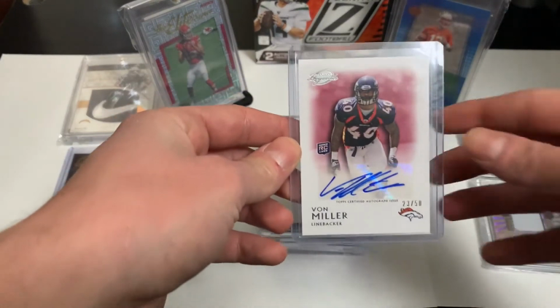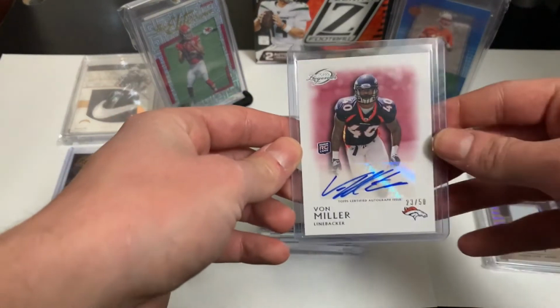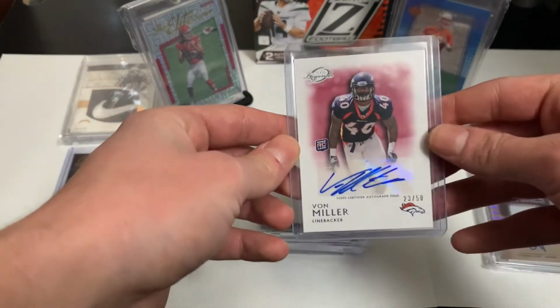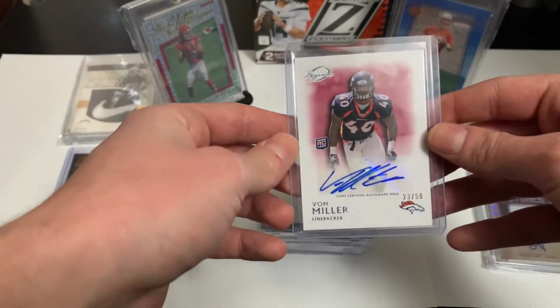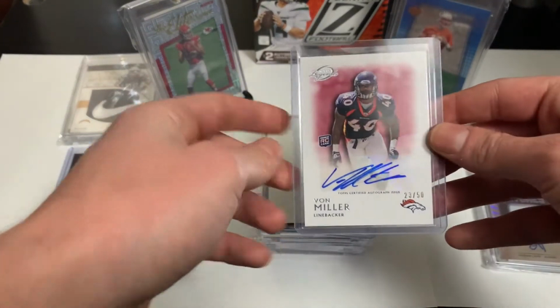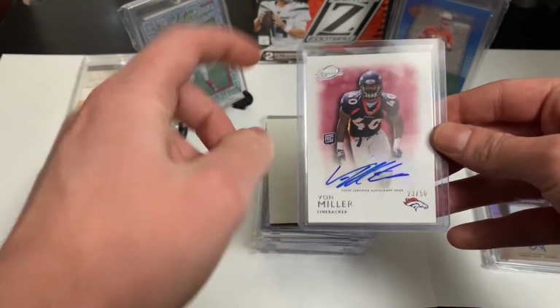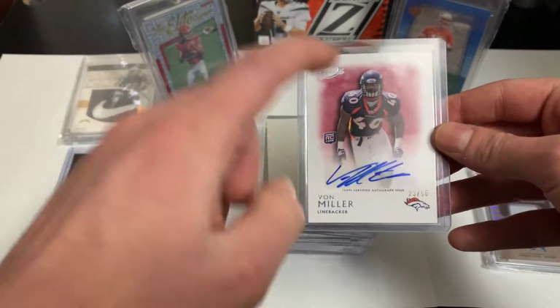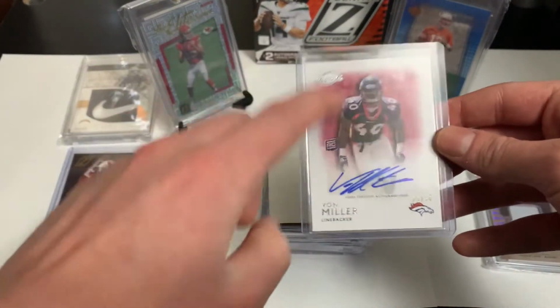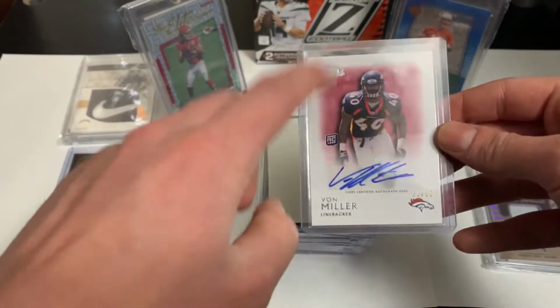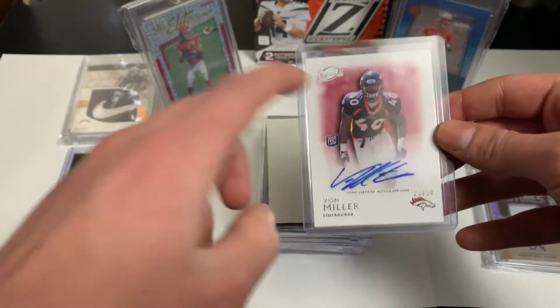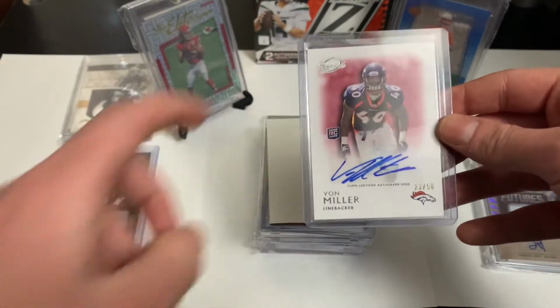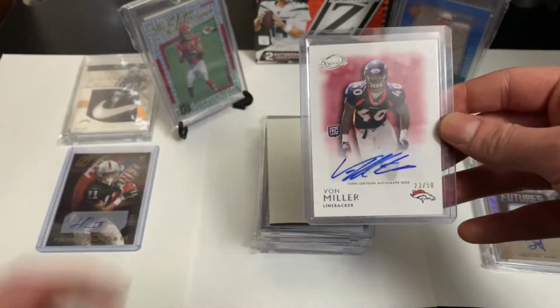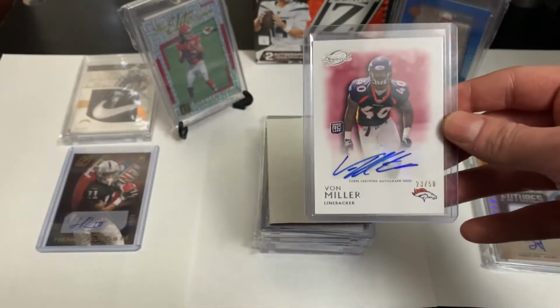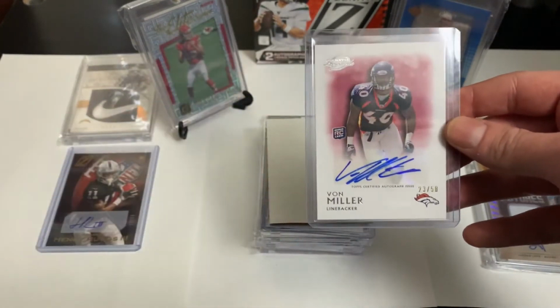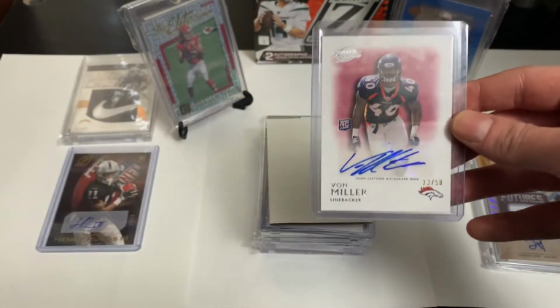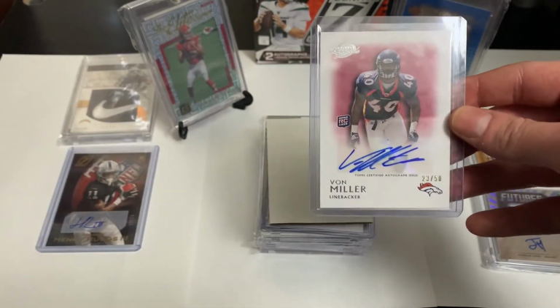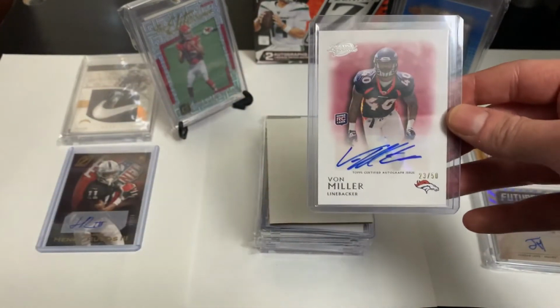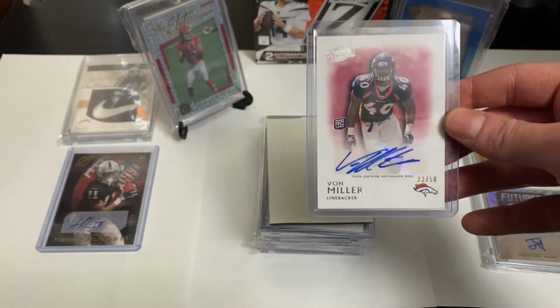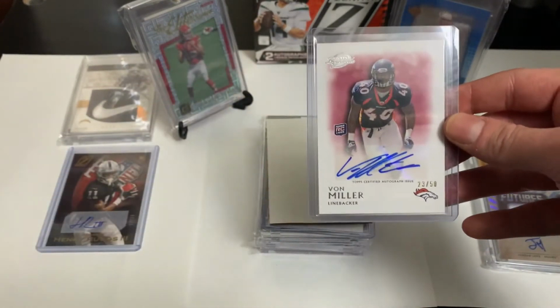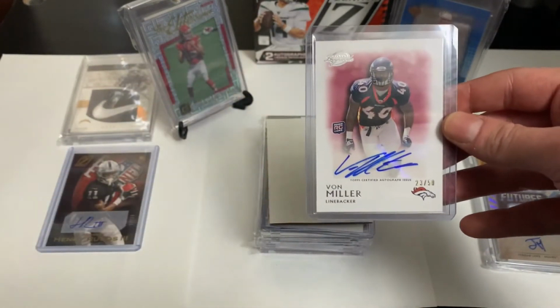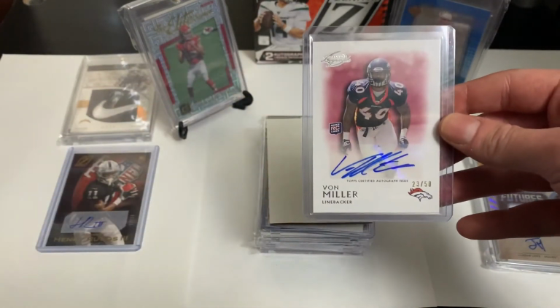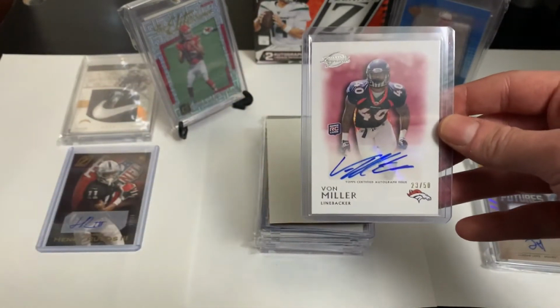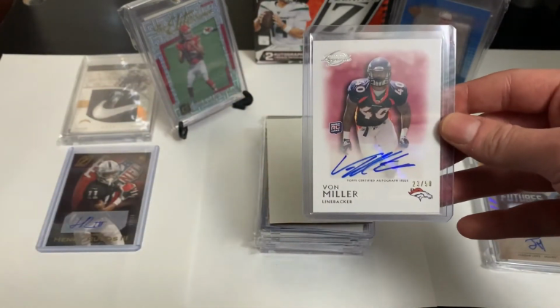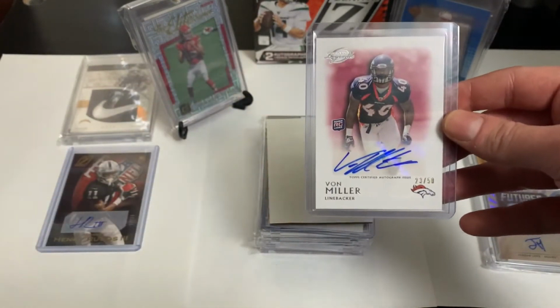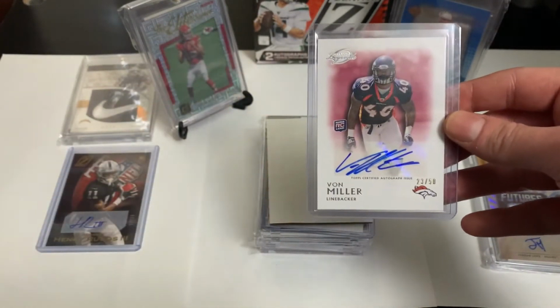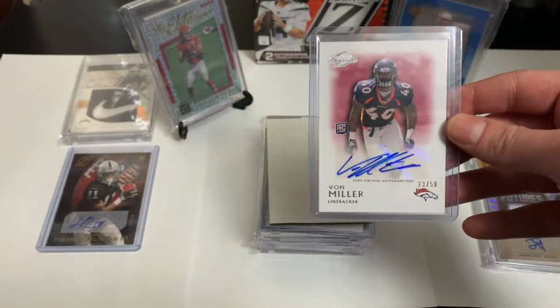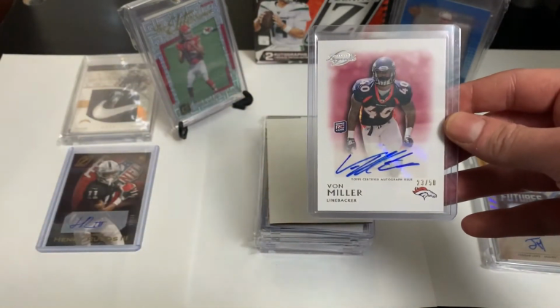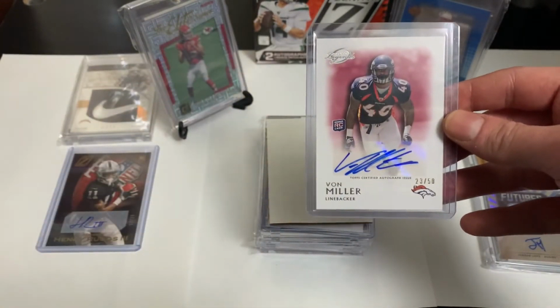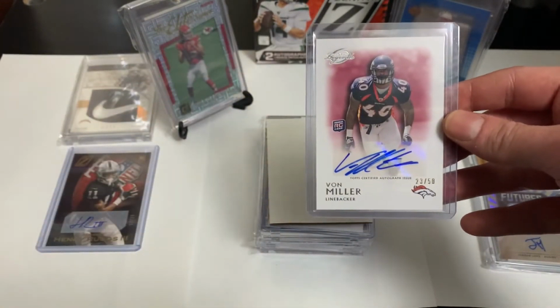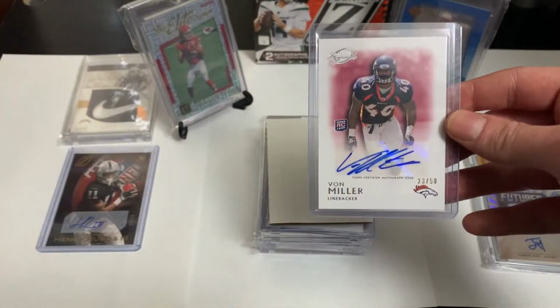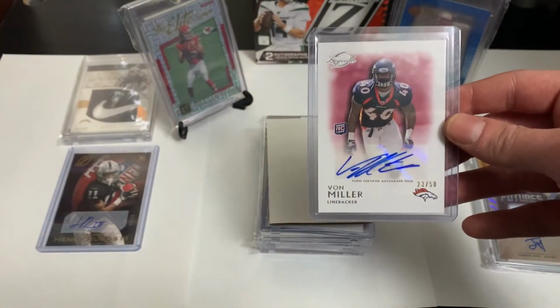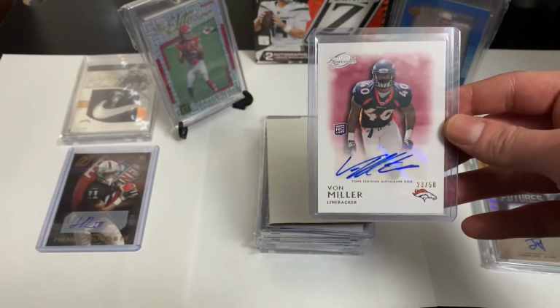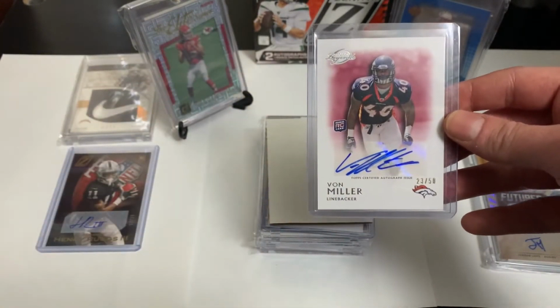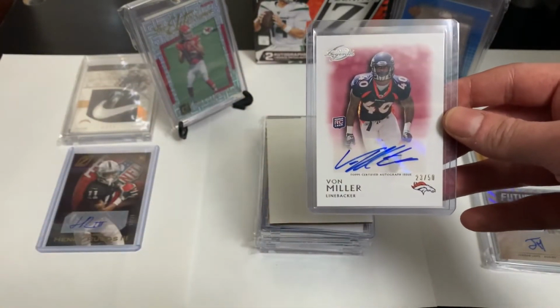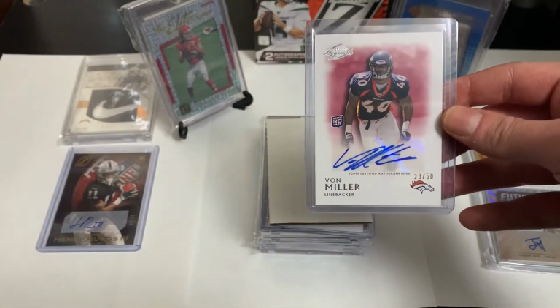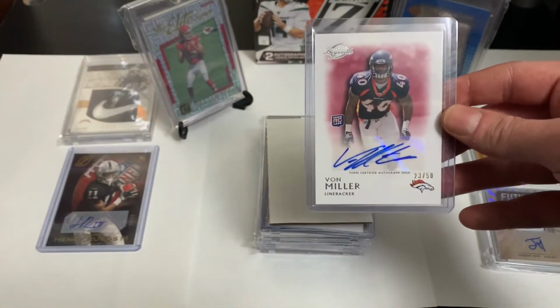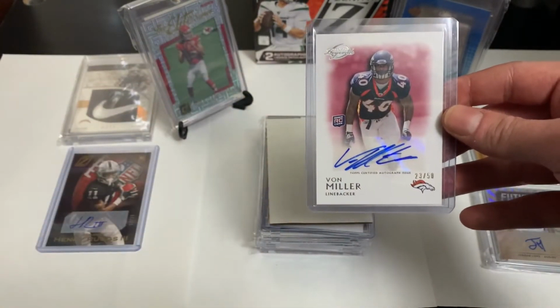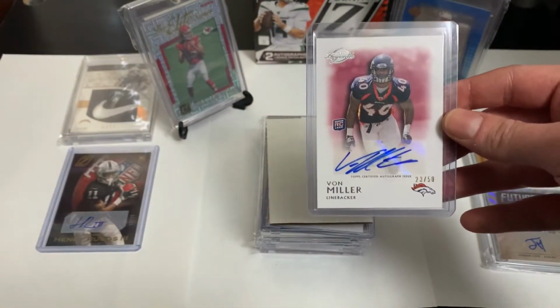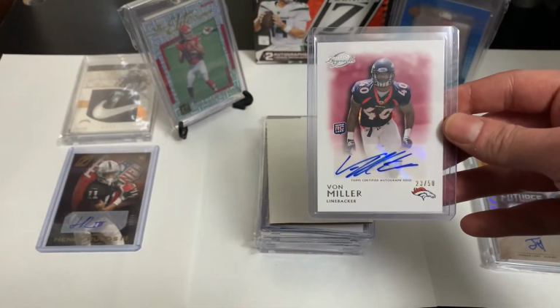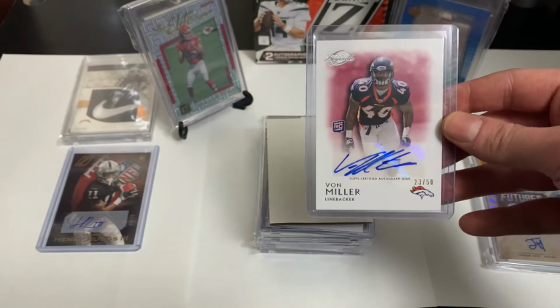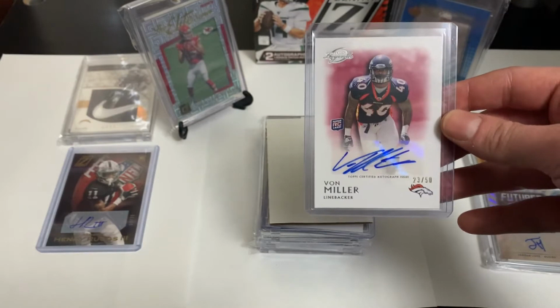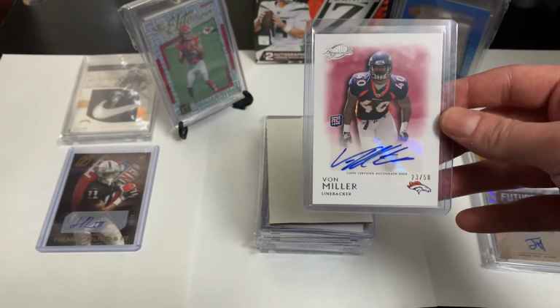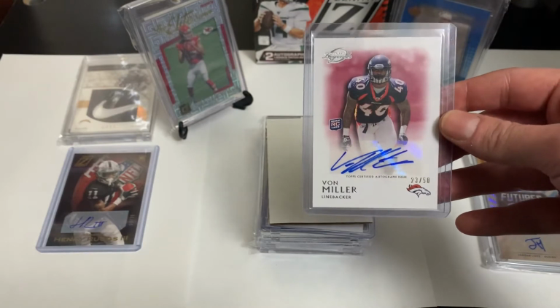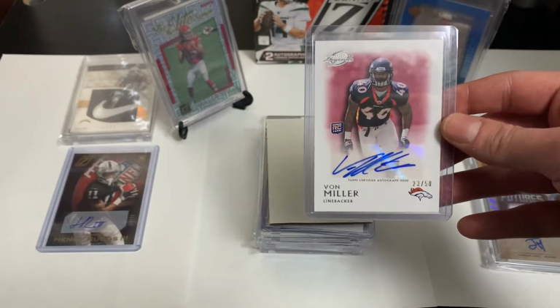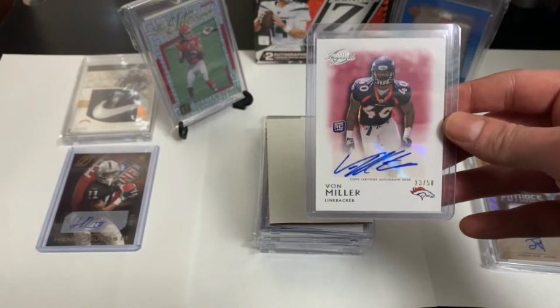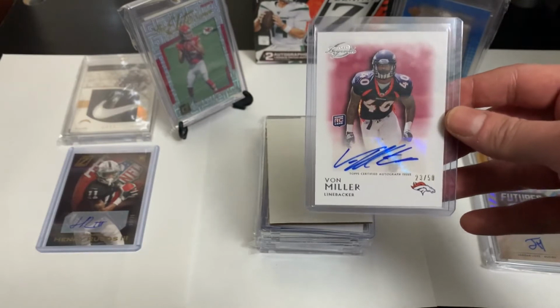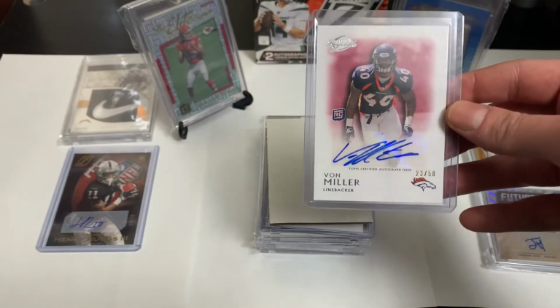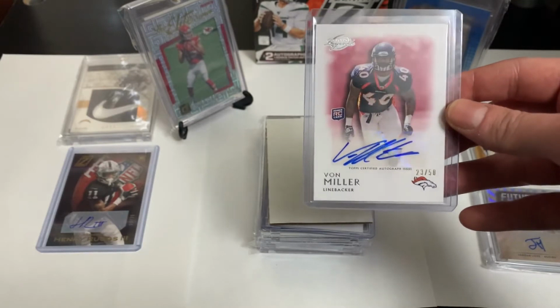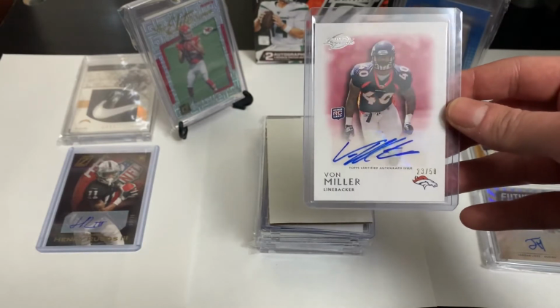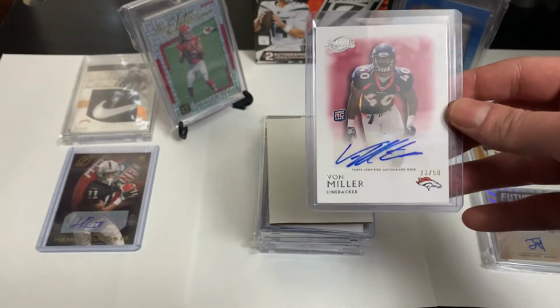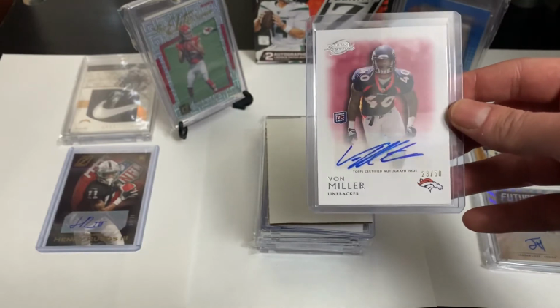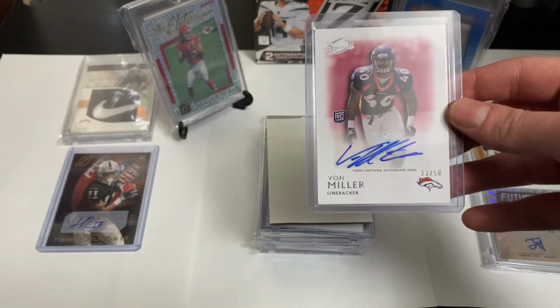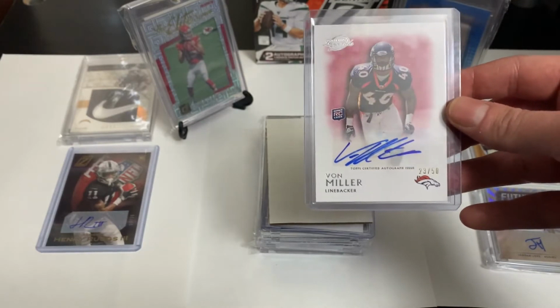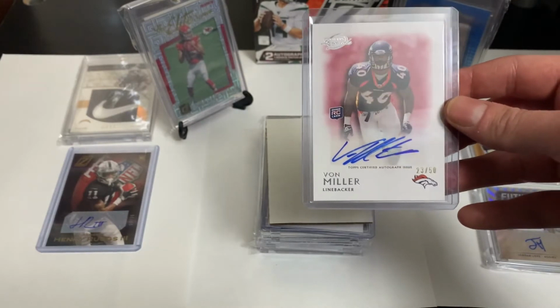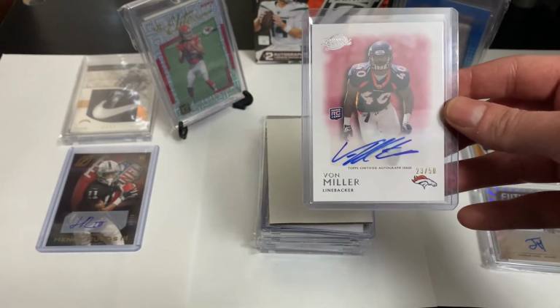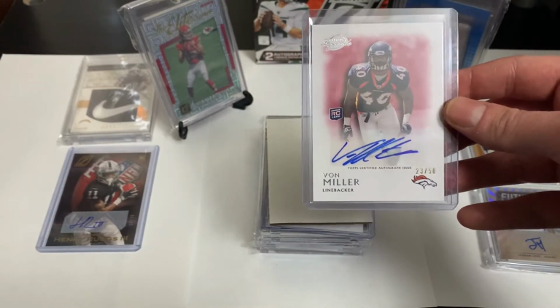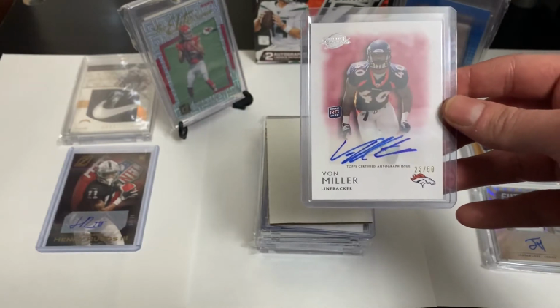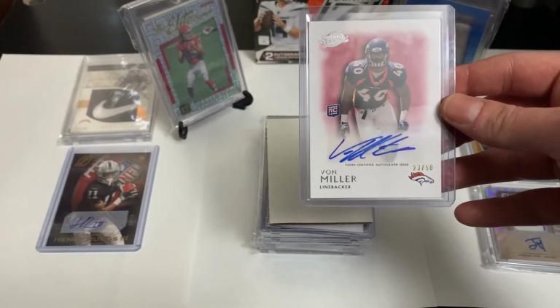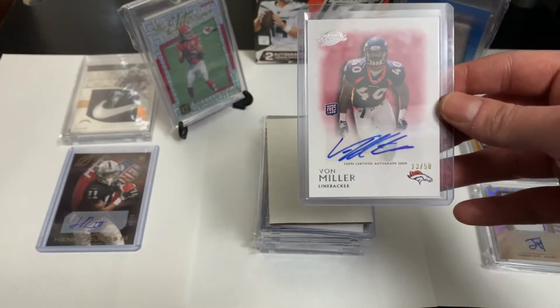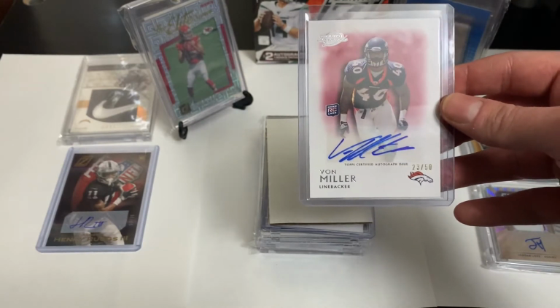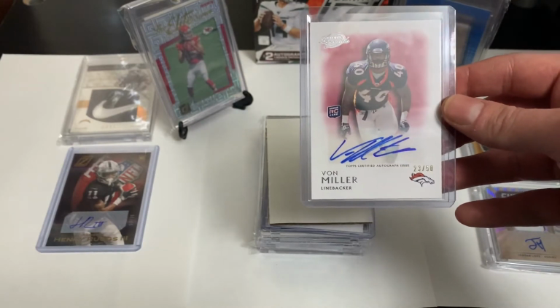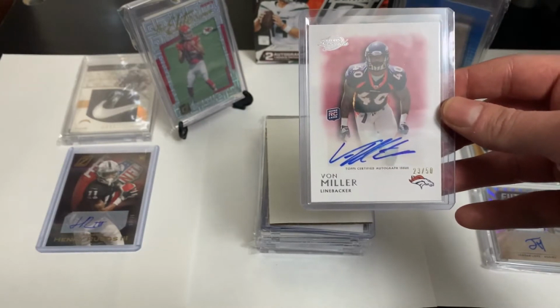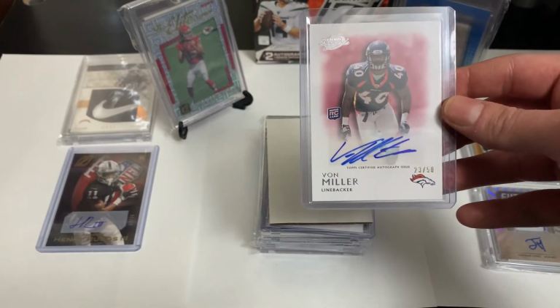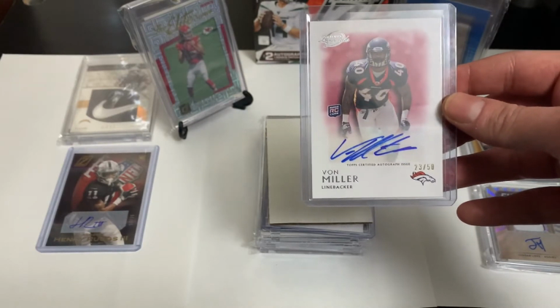I also pulled this one earlier in the year out of 2011 Topps Legends — a Von Miller rookie auto out of 50.